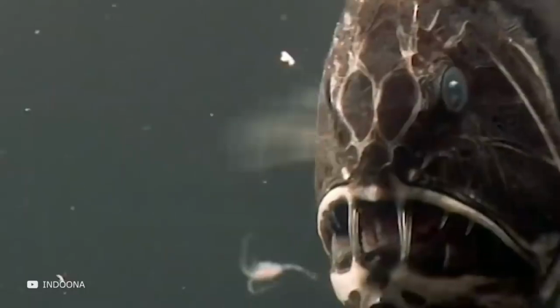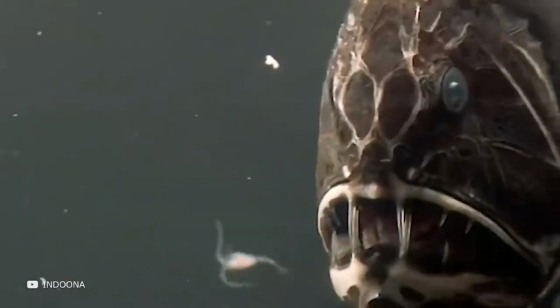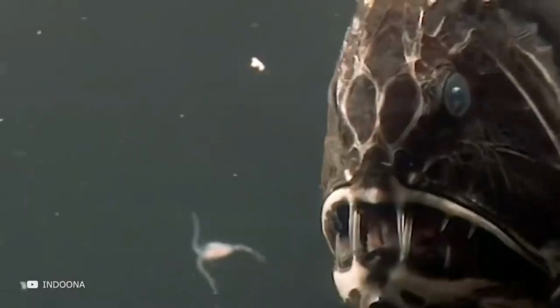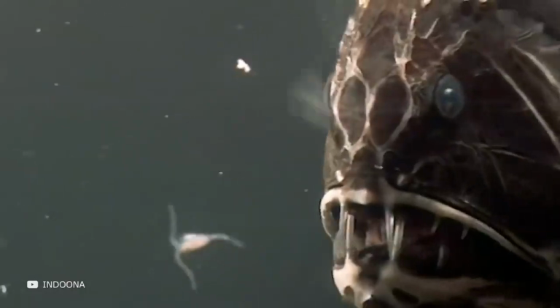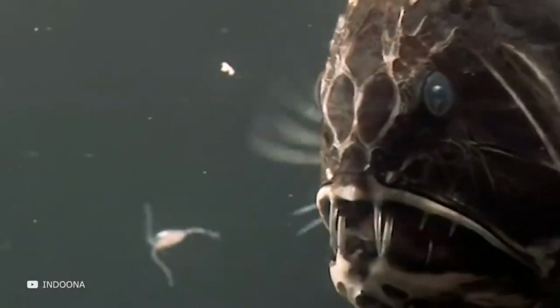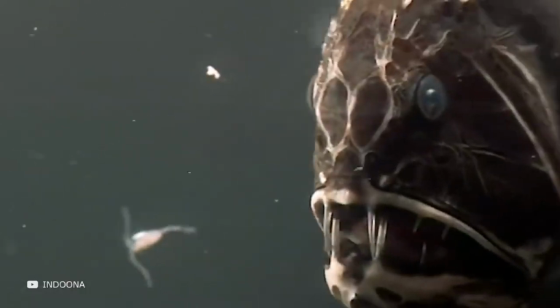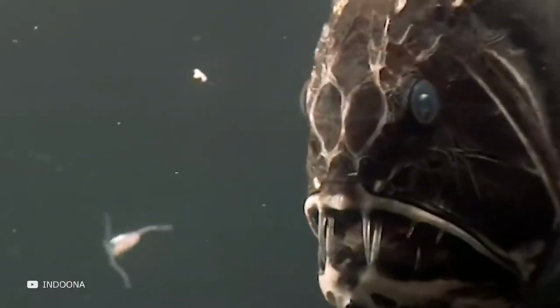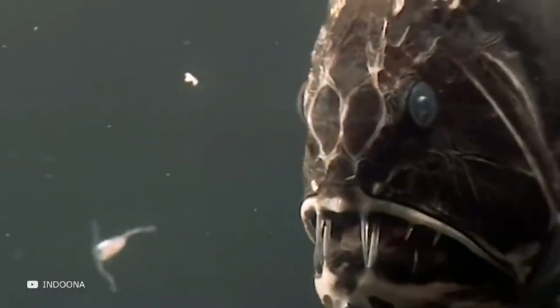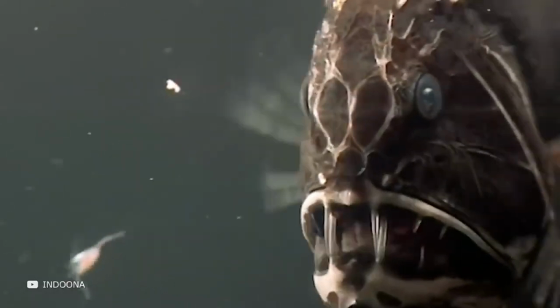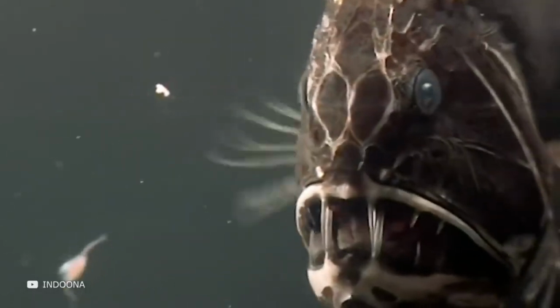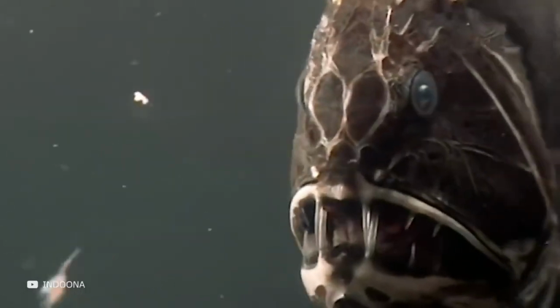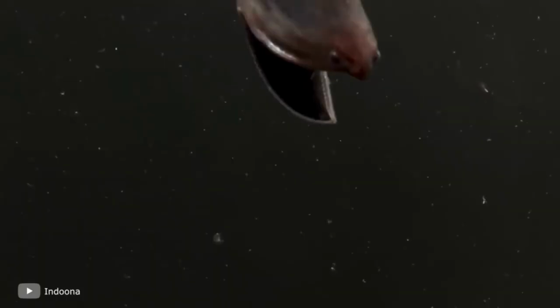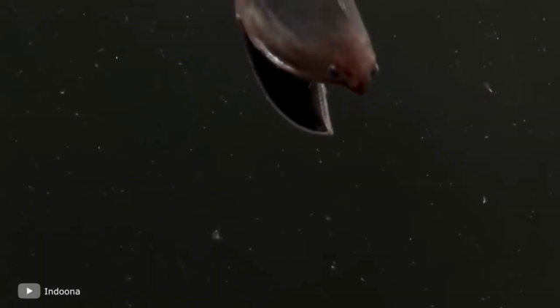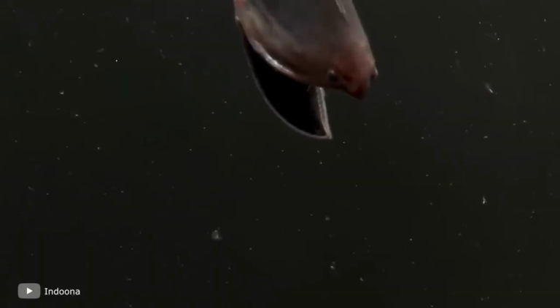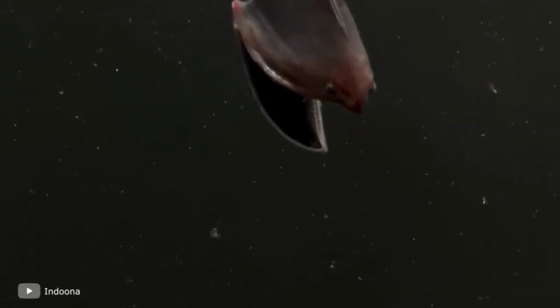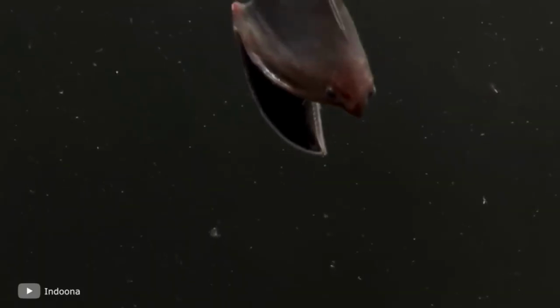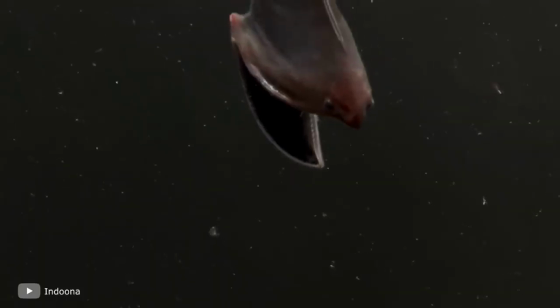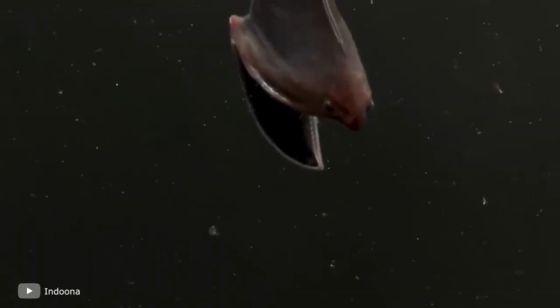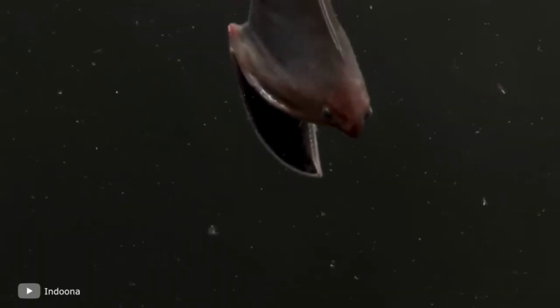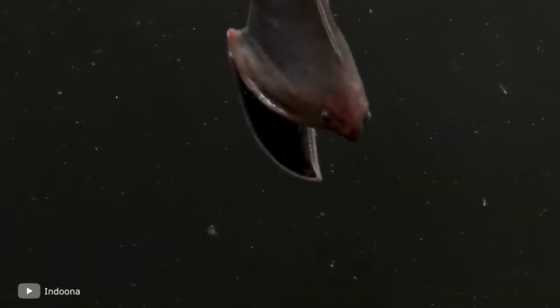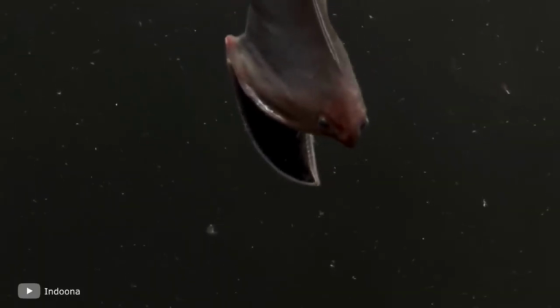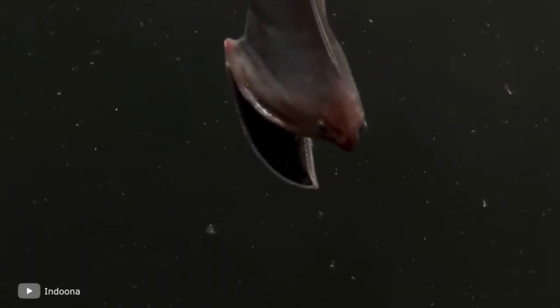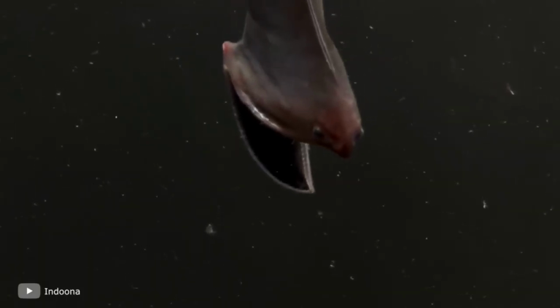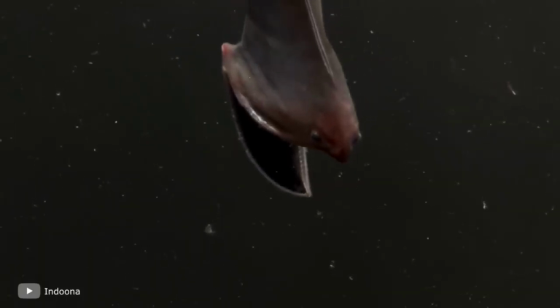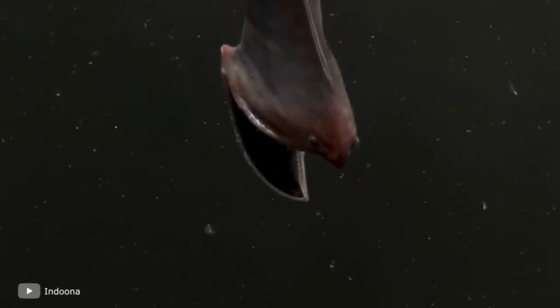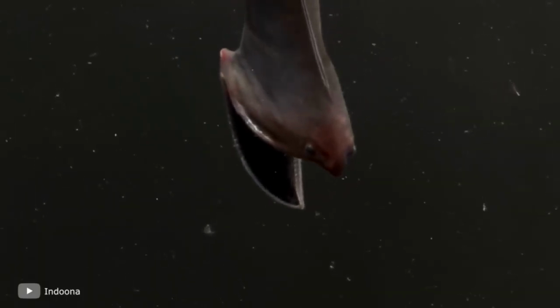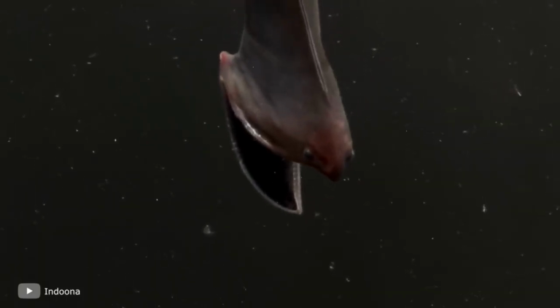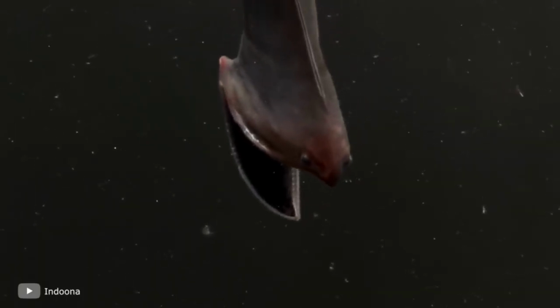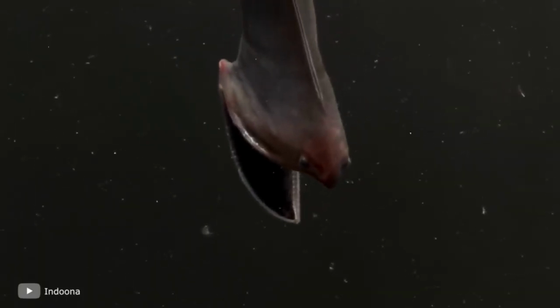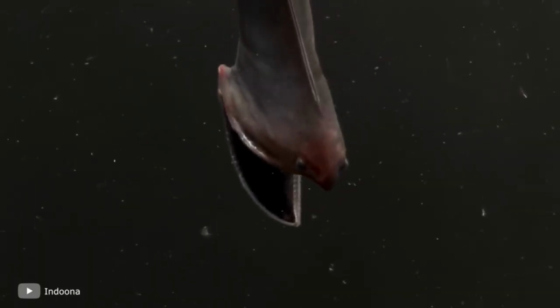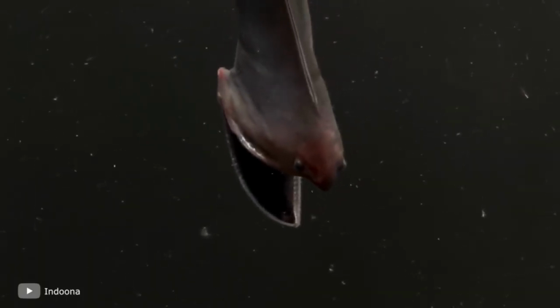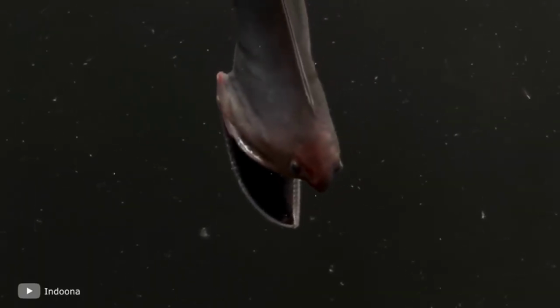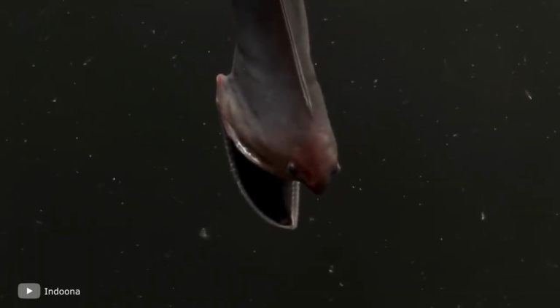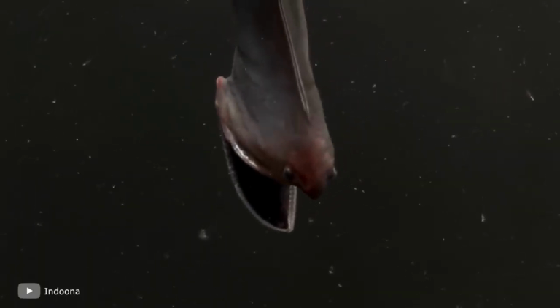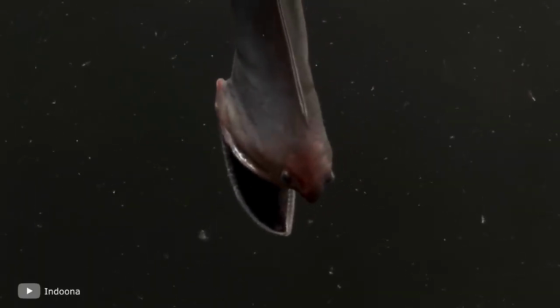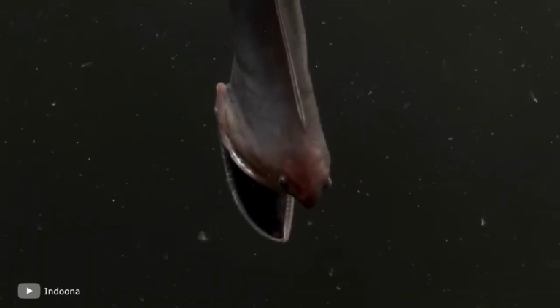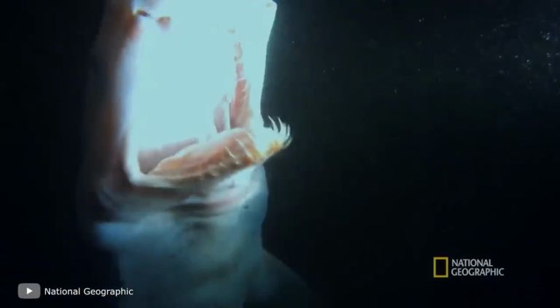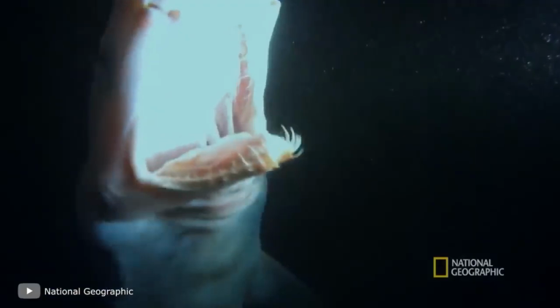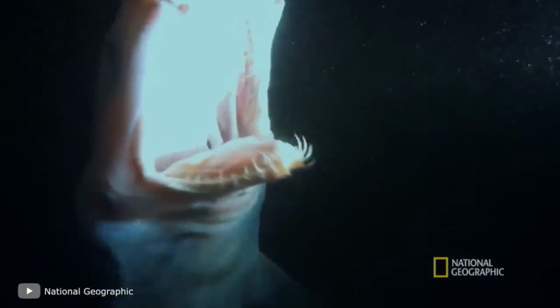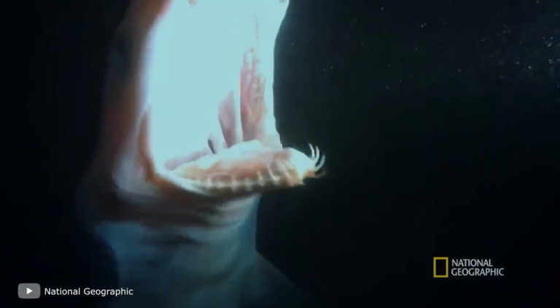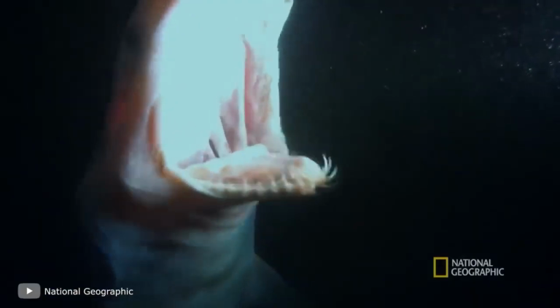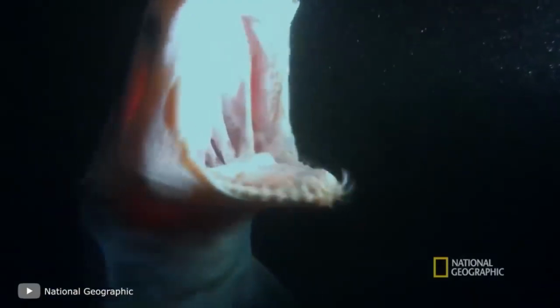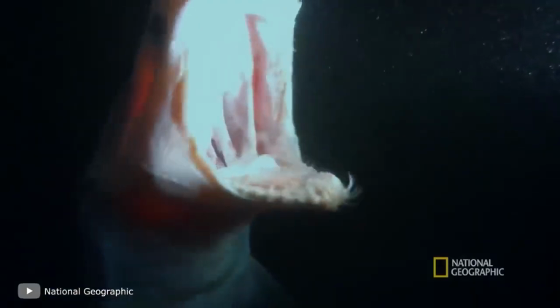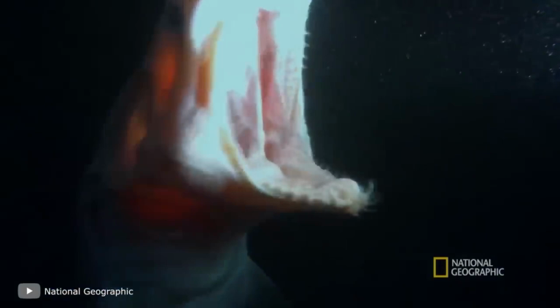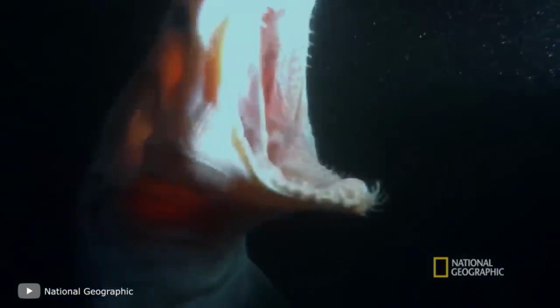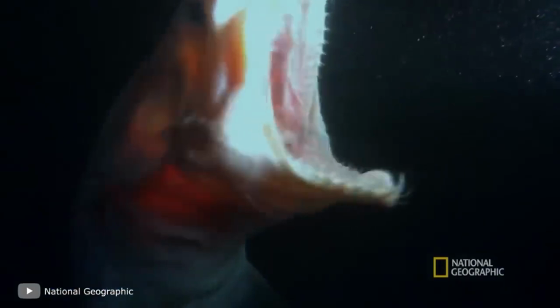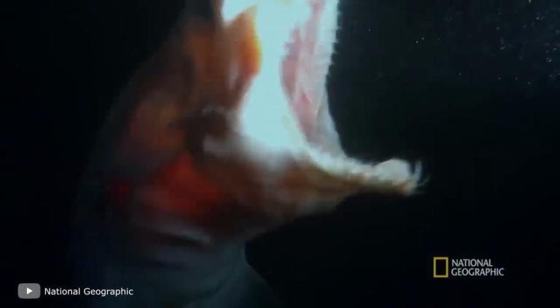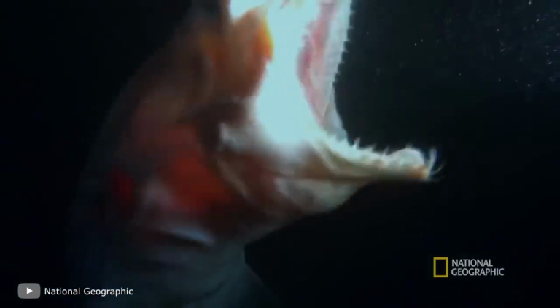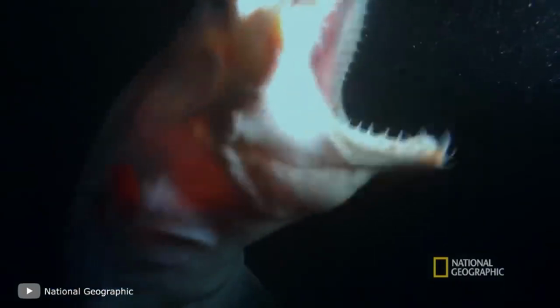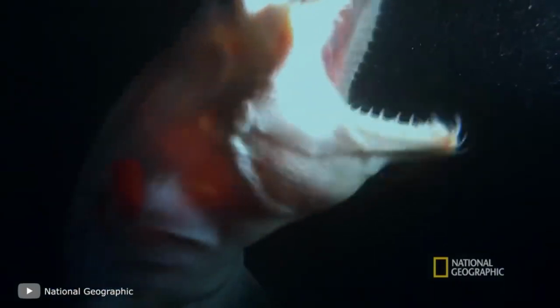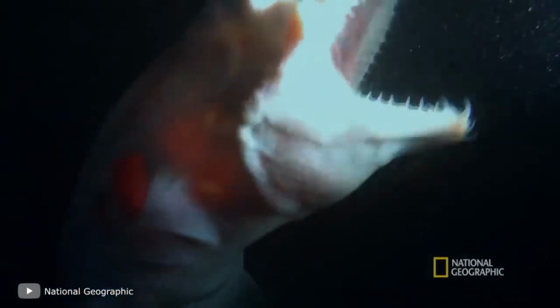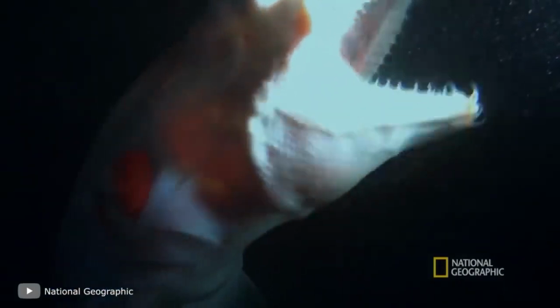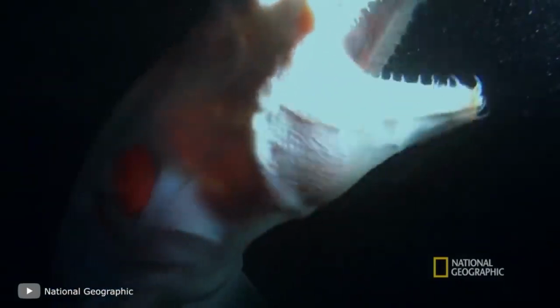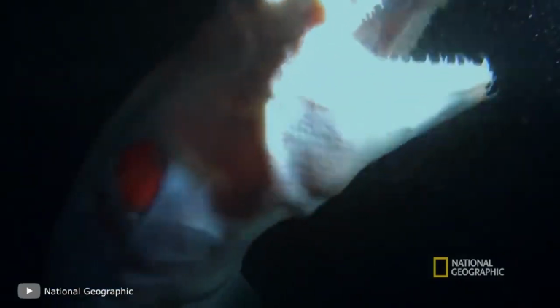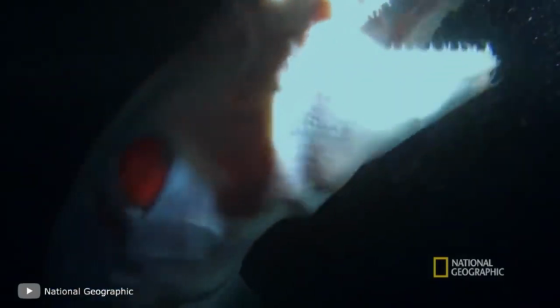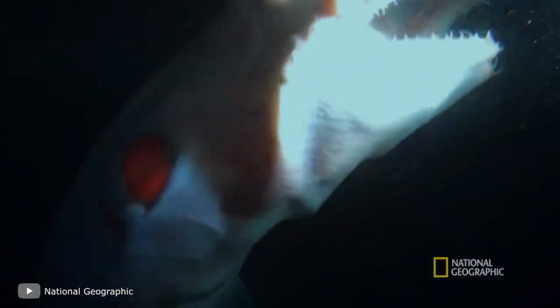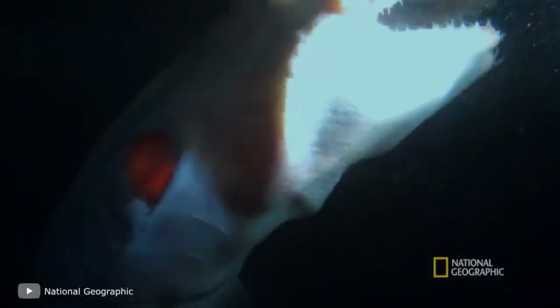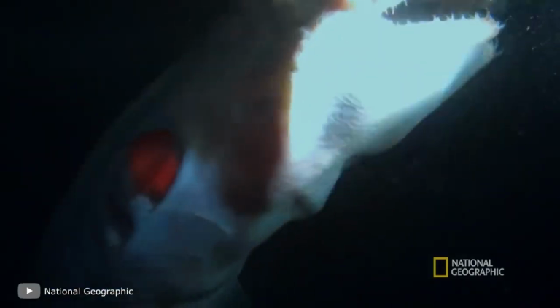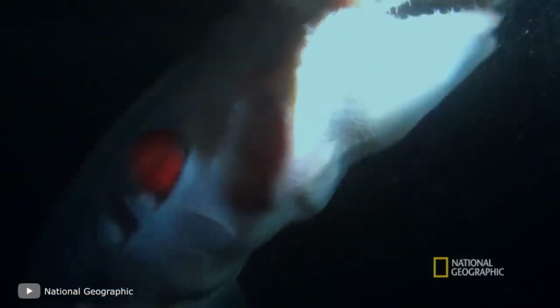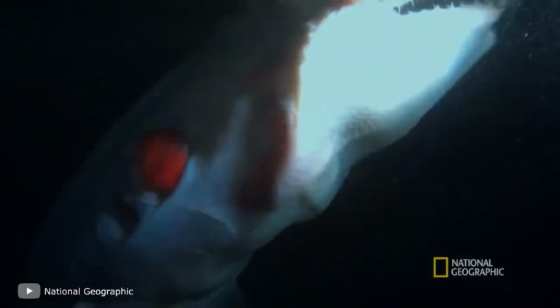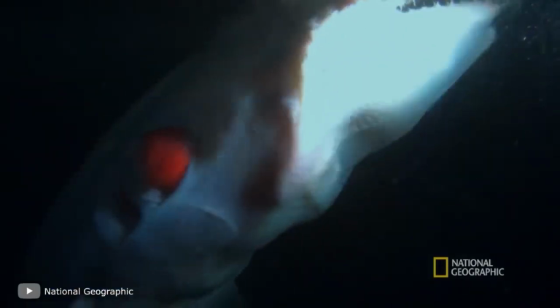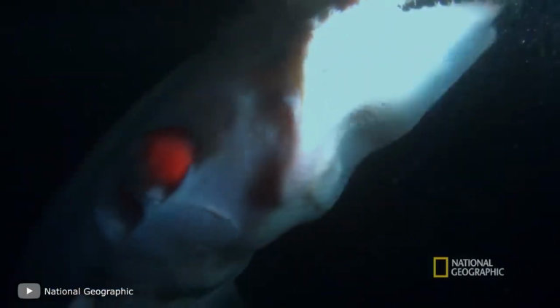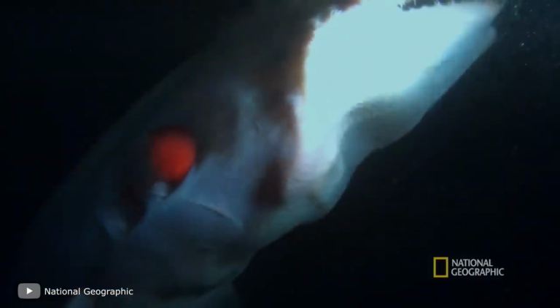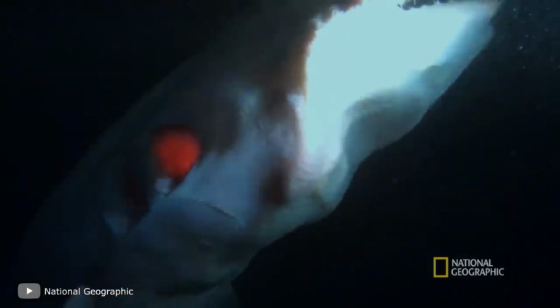Hello everyone, in this video we'll explore some of the strangest and scariest monsters that lurk in the abyssal depths of the ocean.